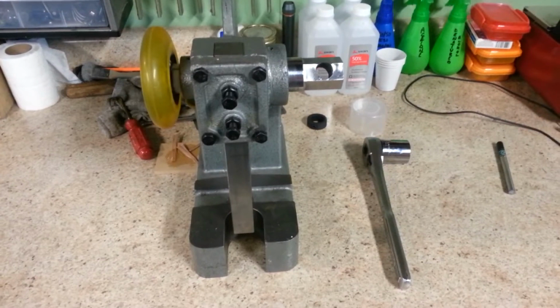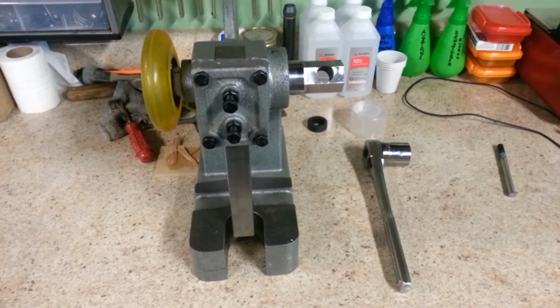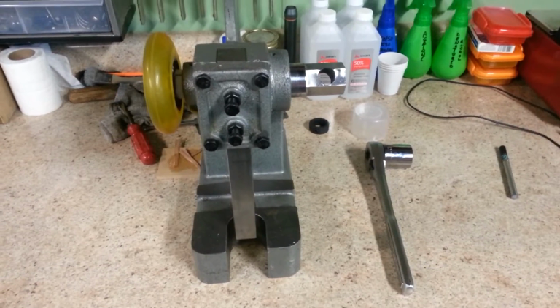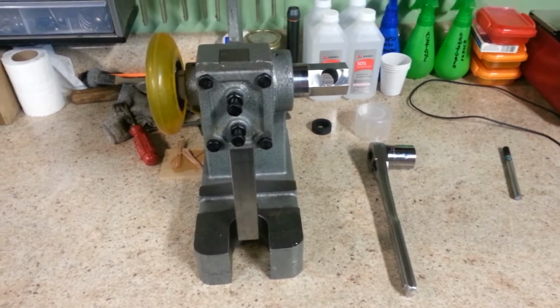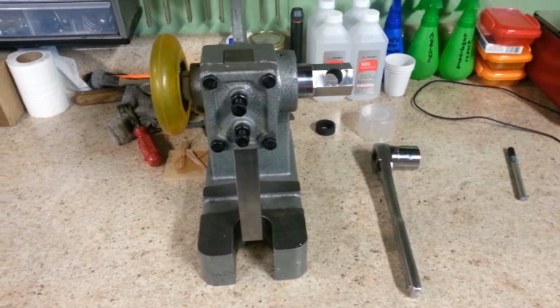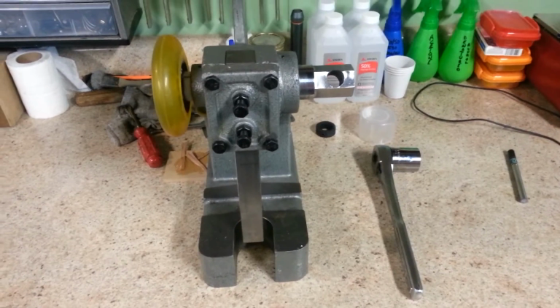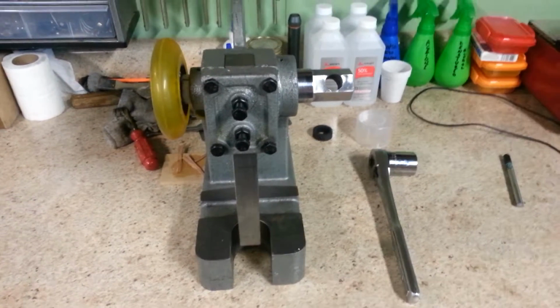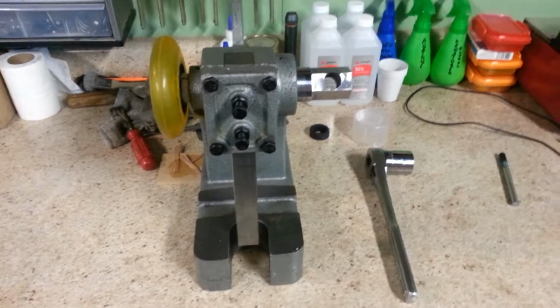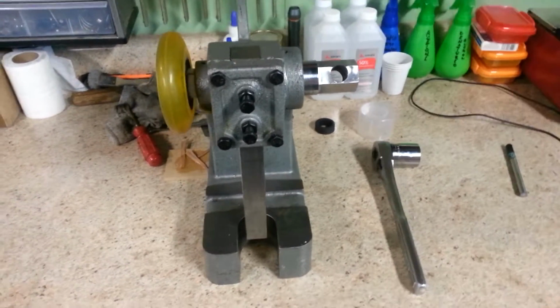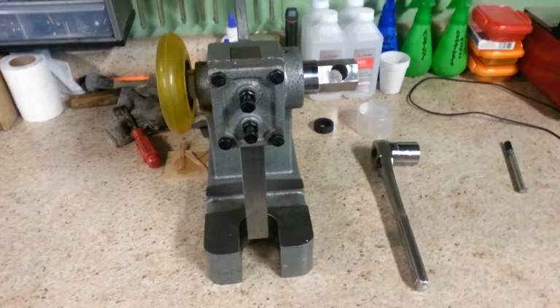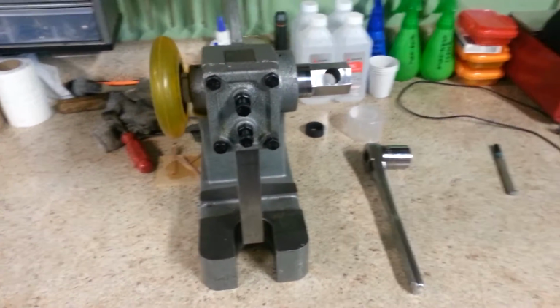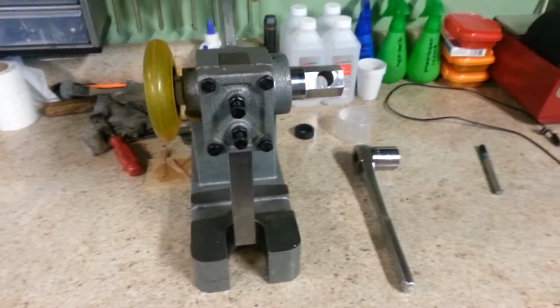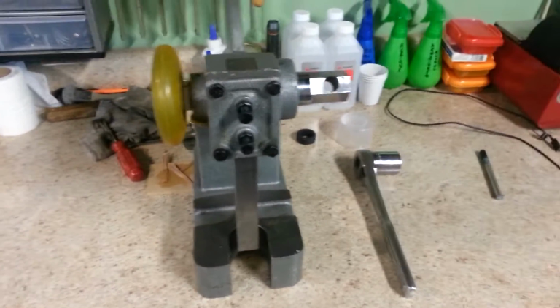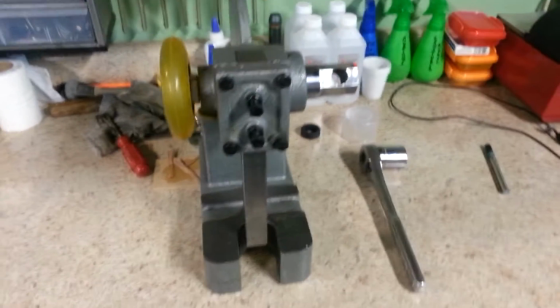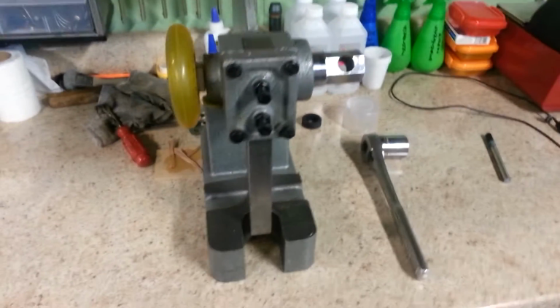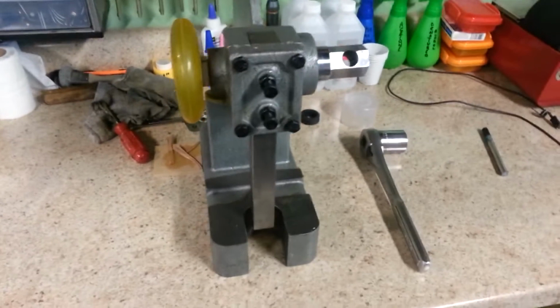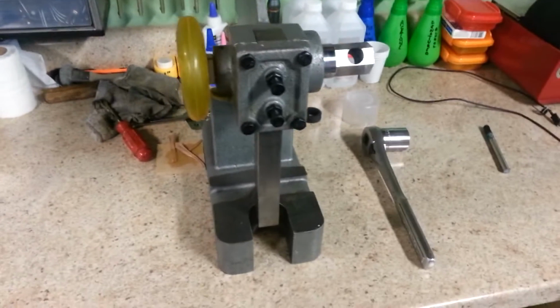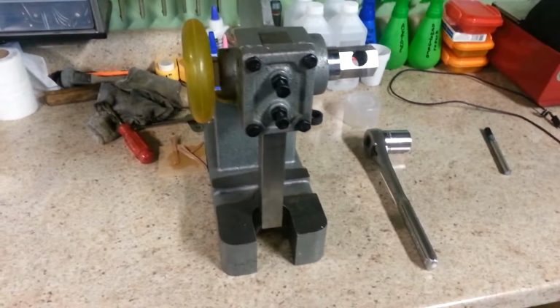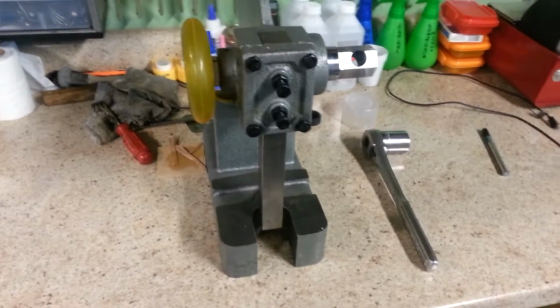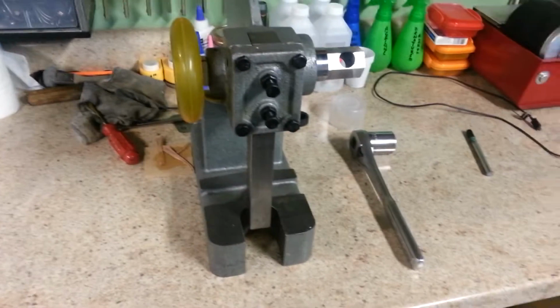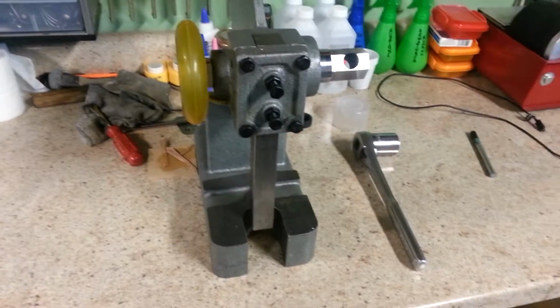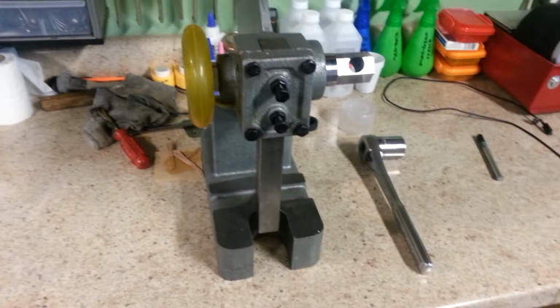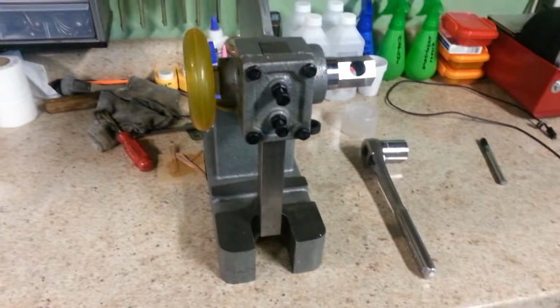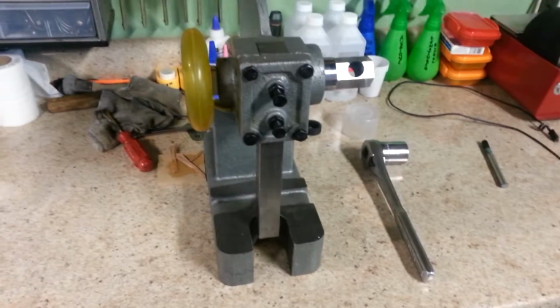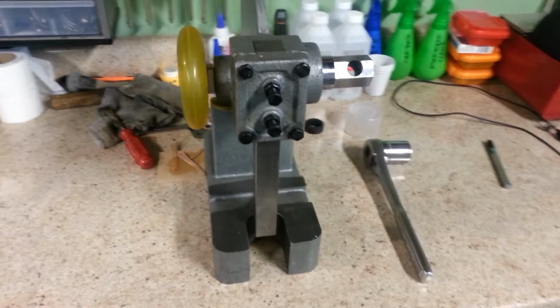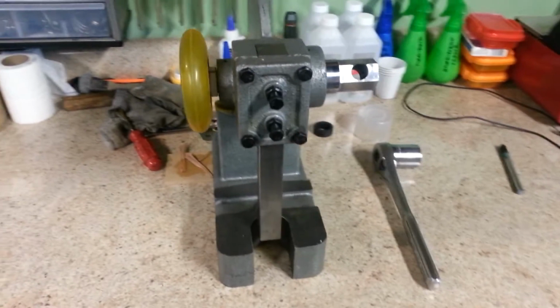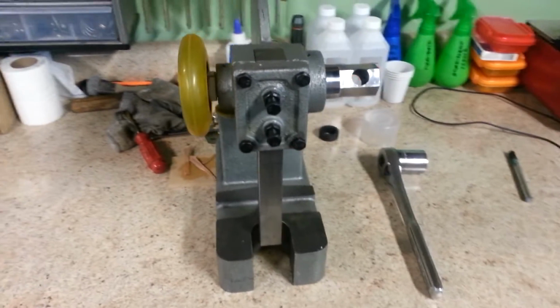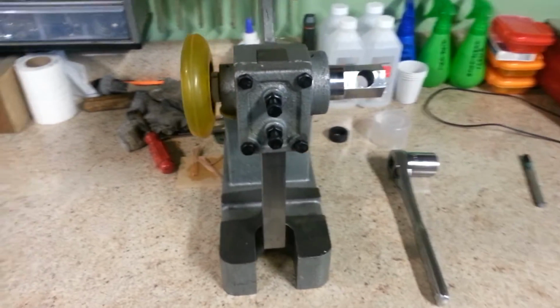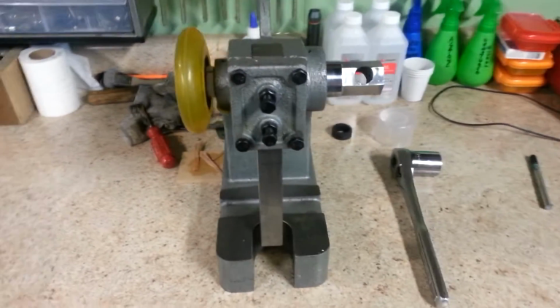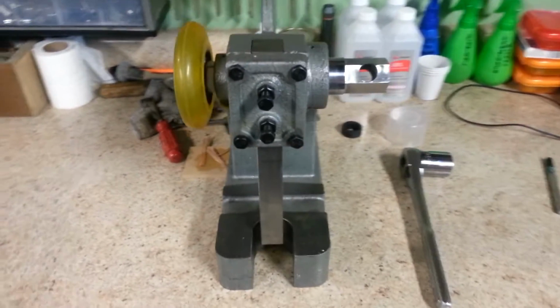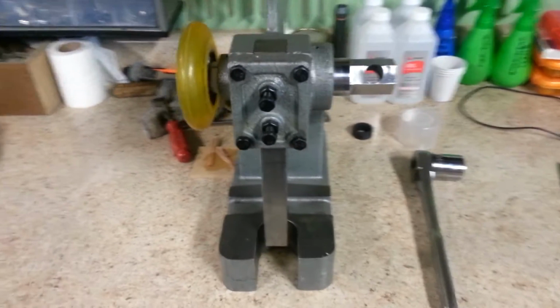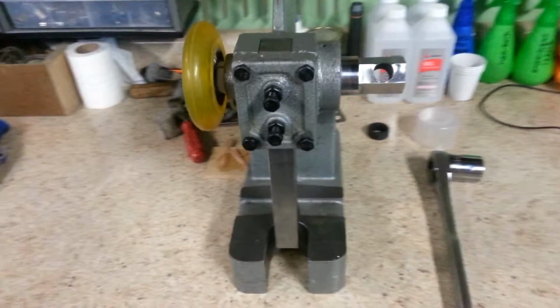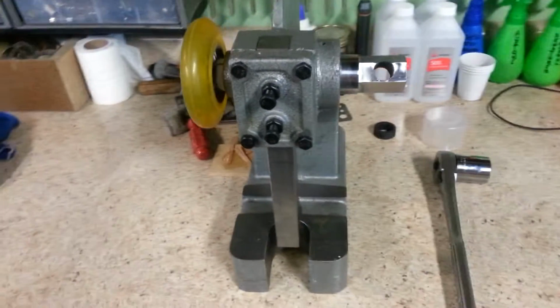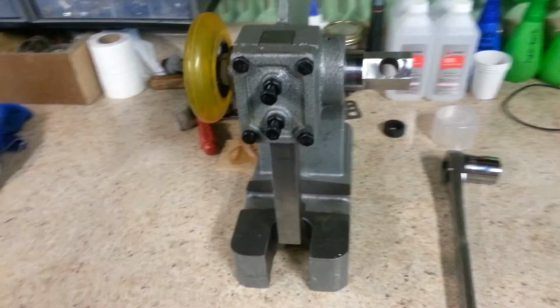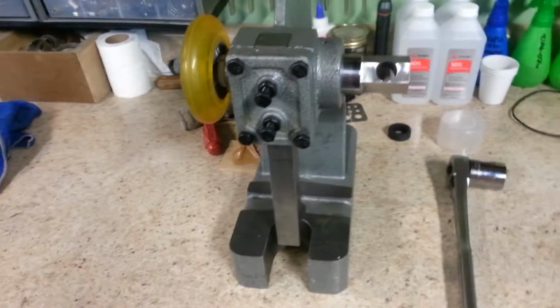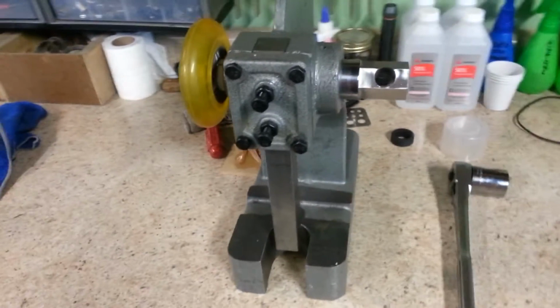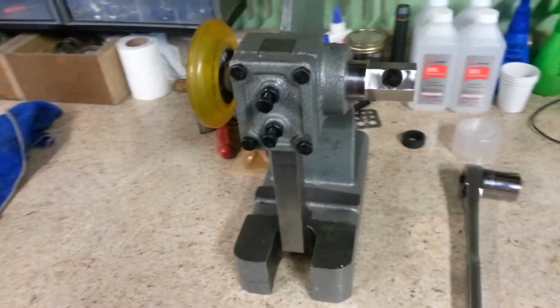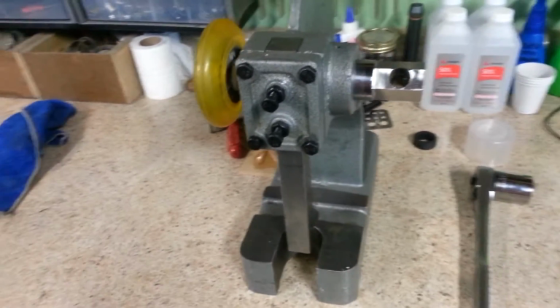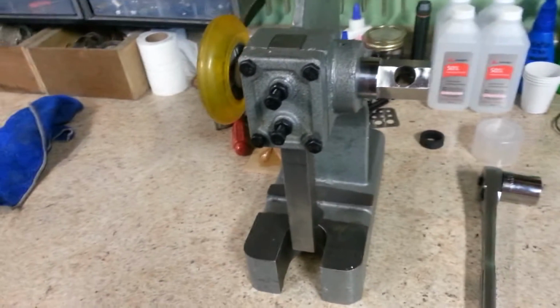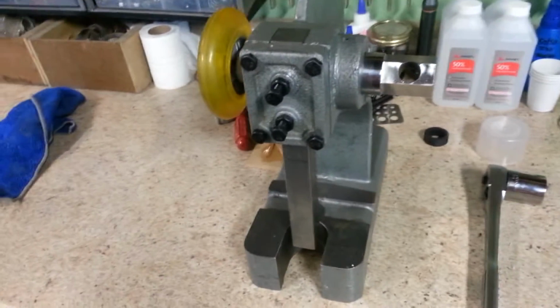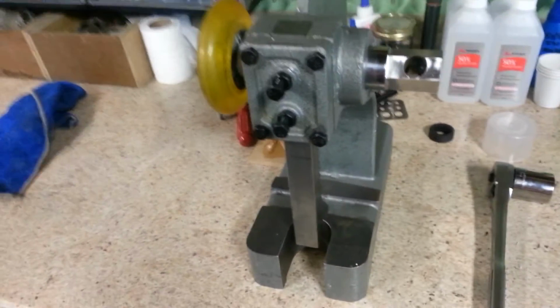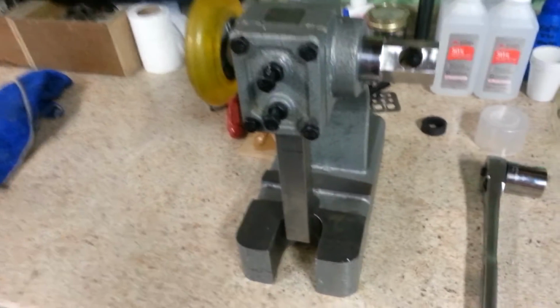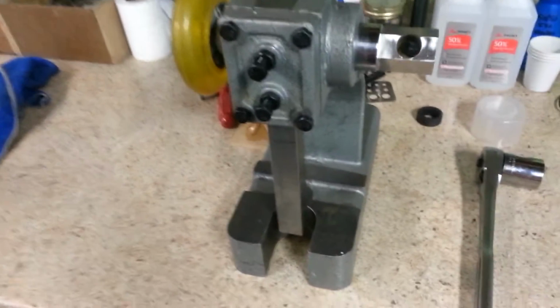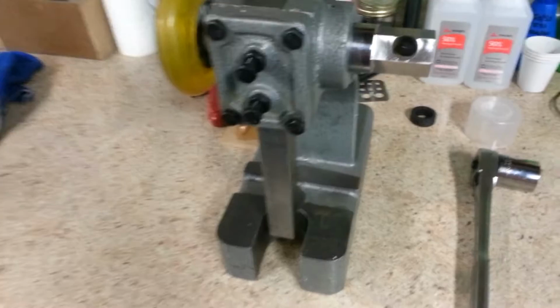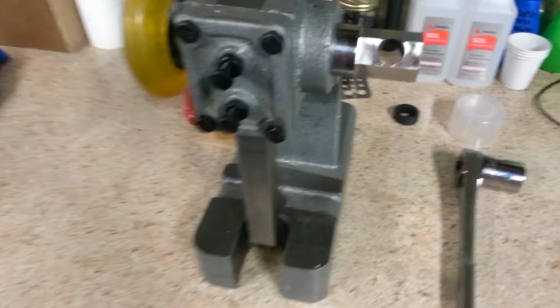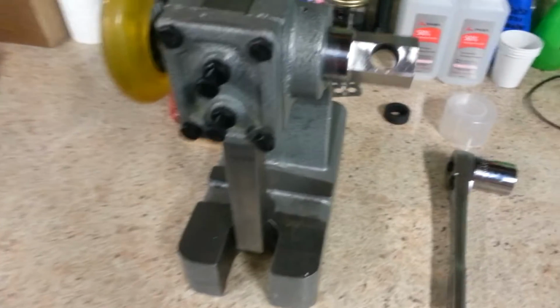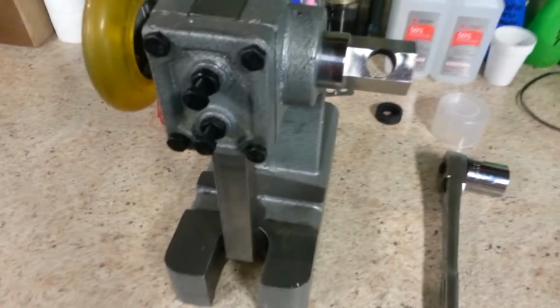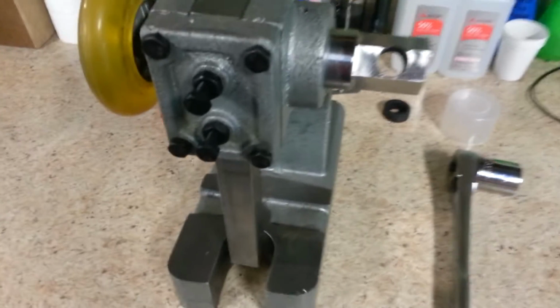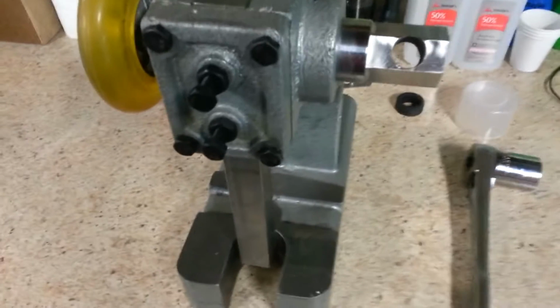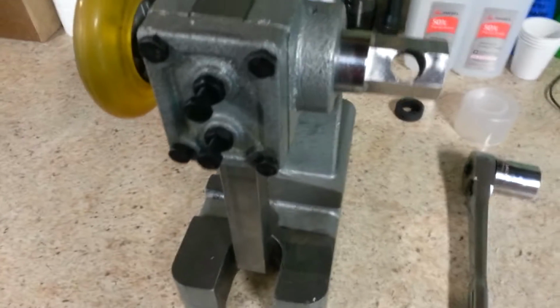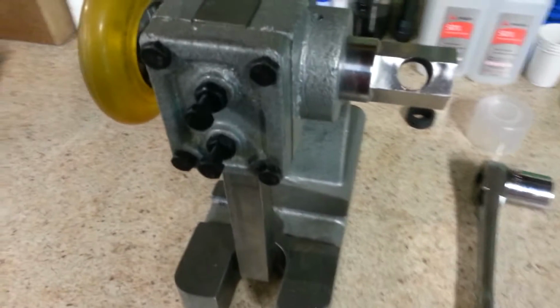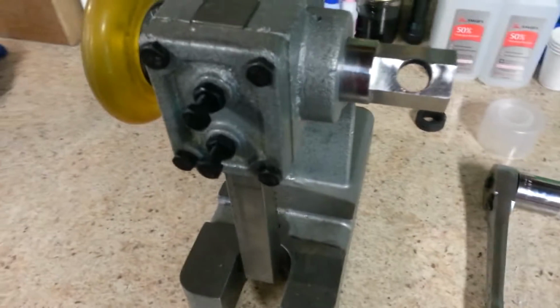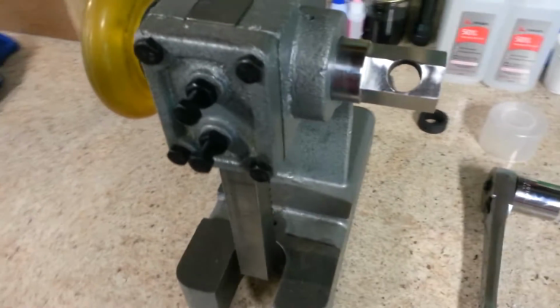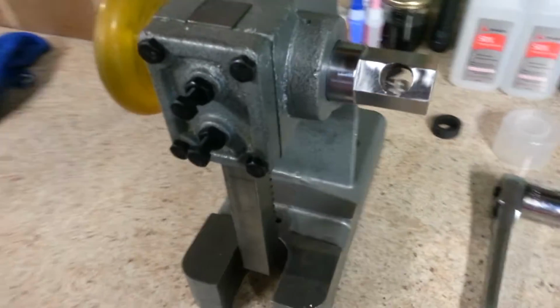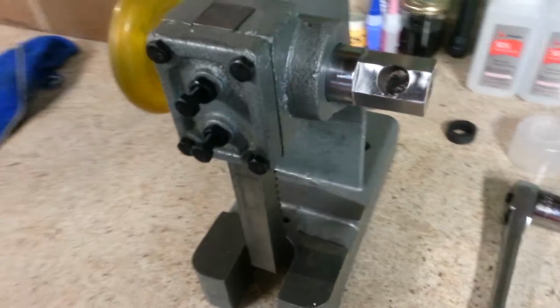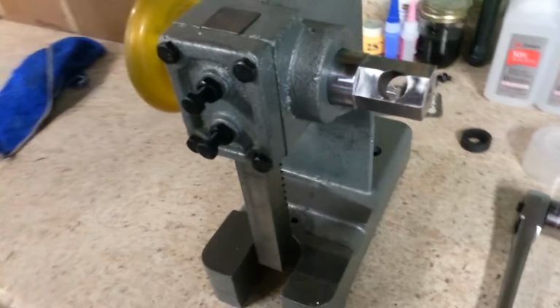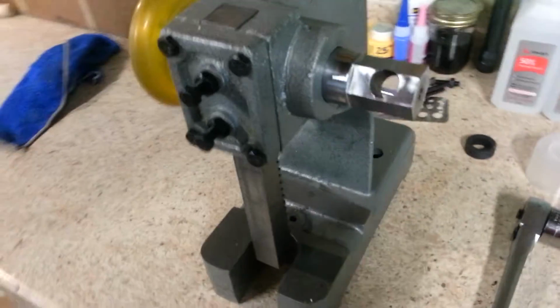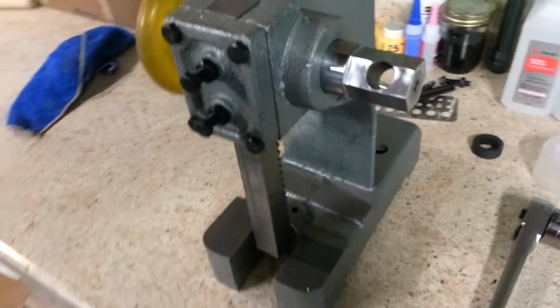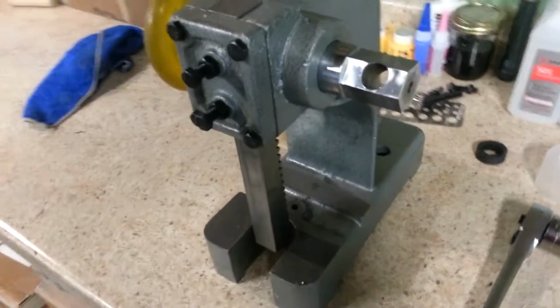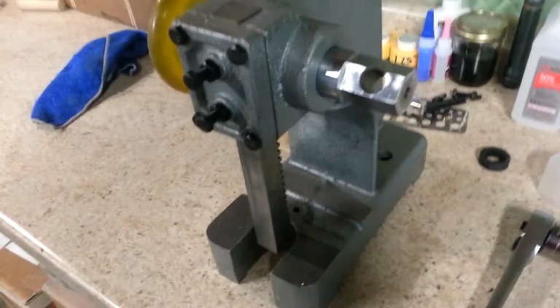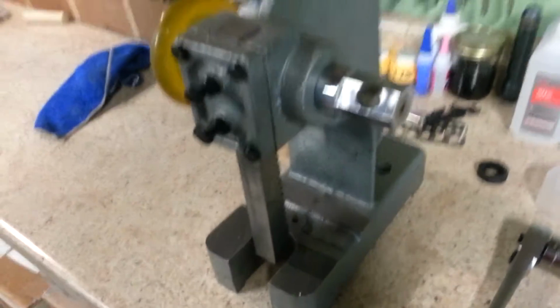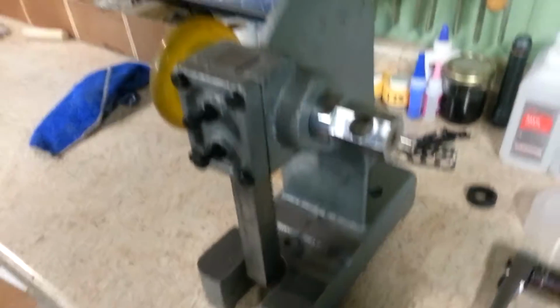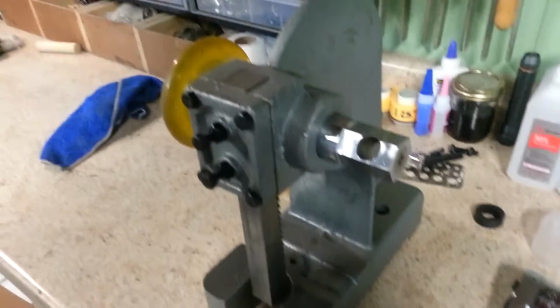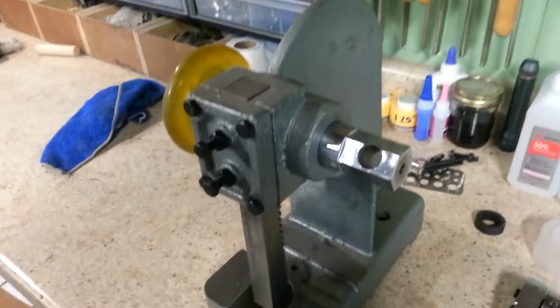Hey guys, finally got my Arbor Press back. The mods are done to it.